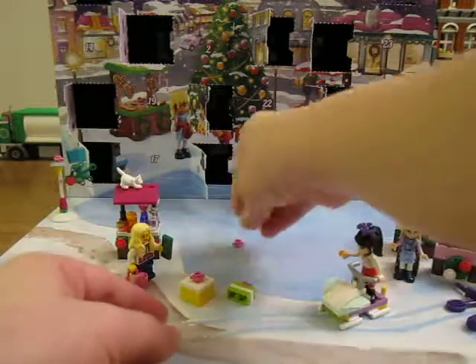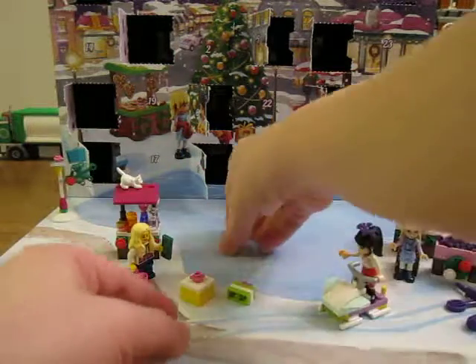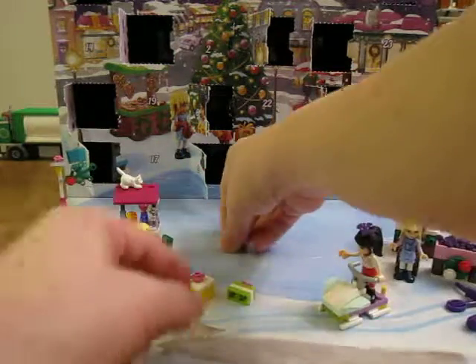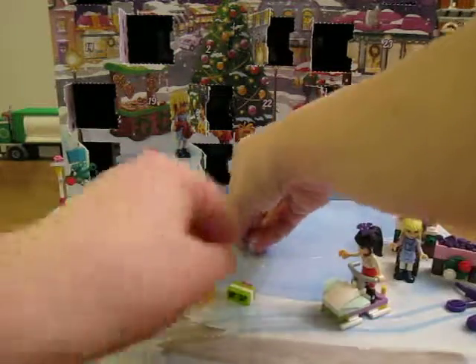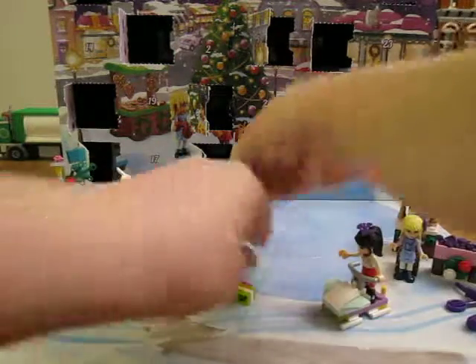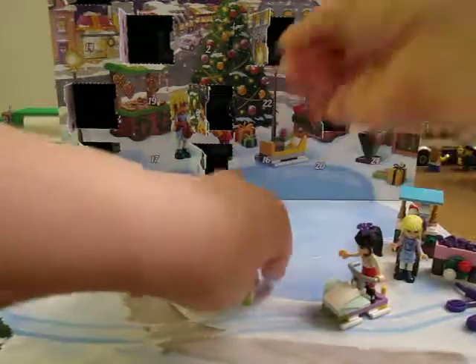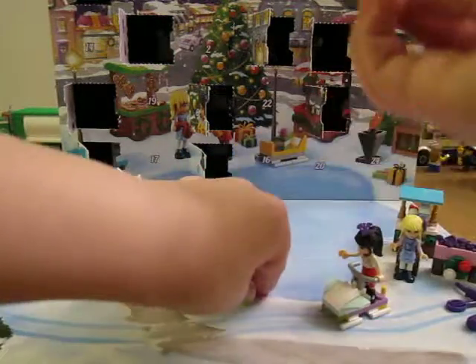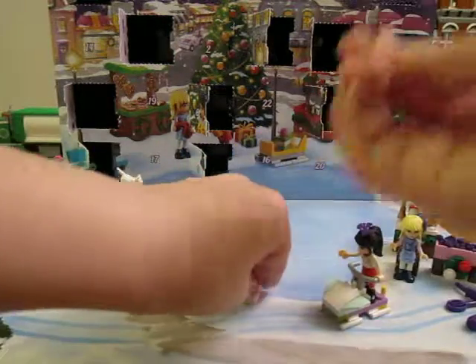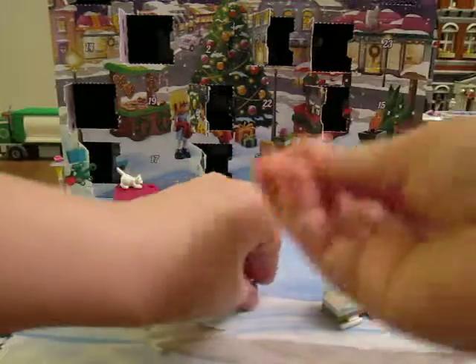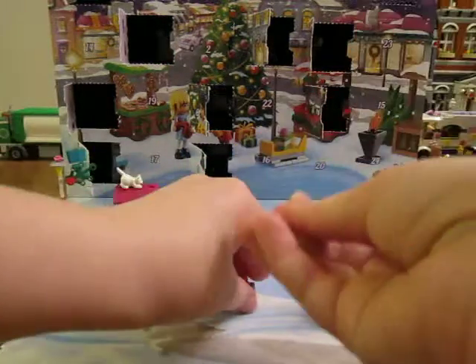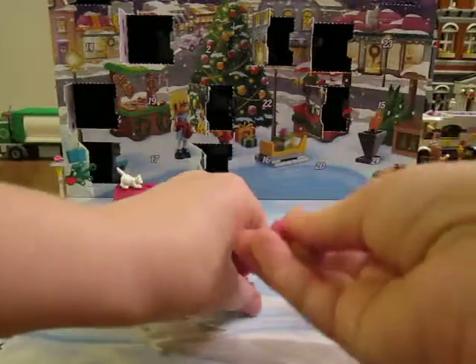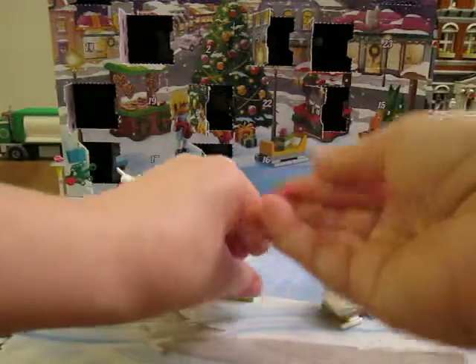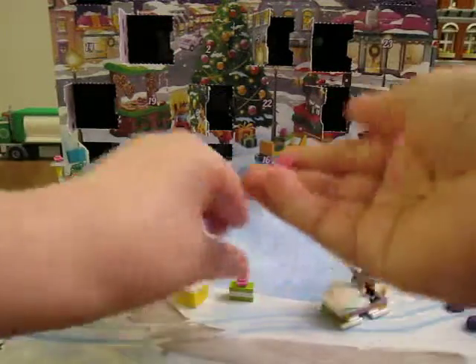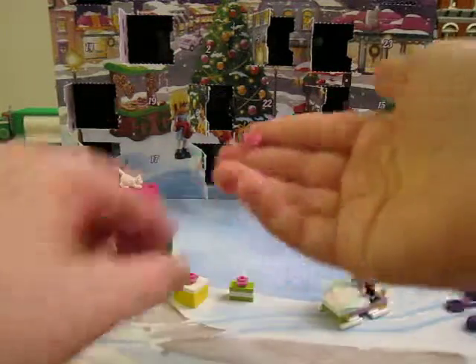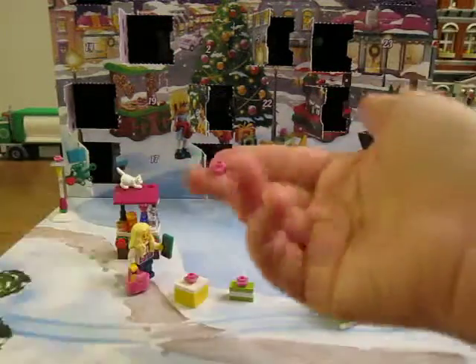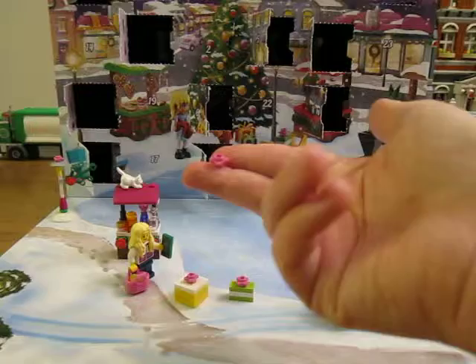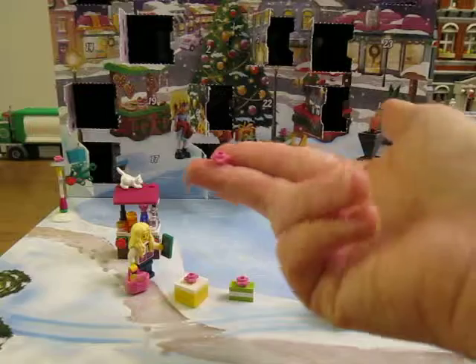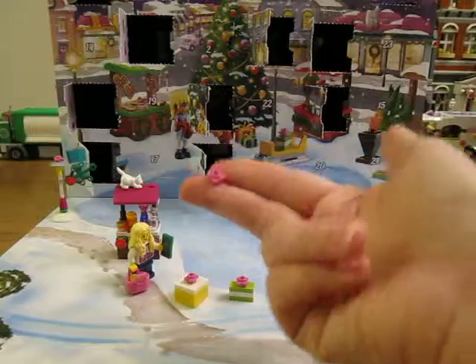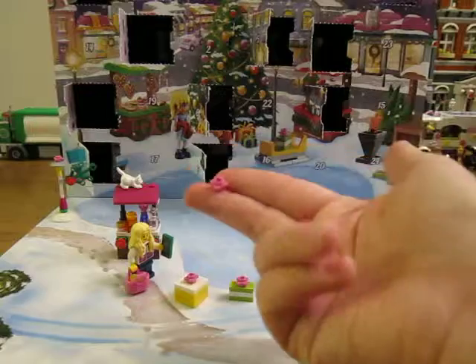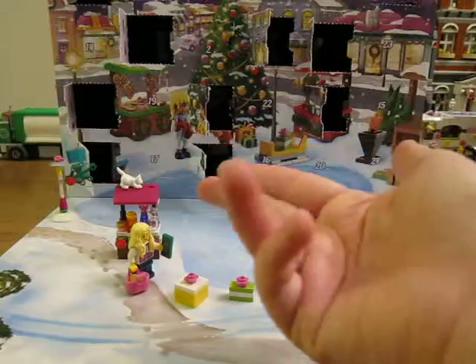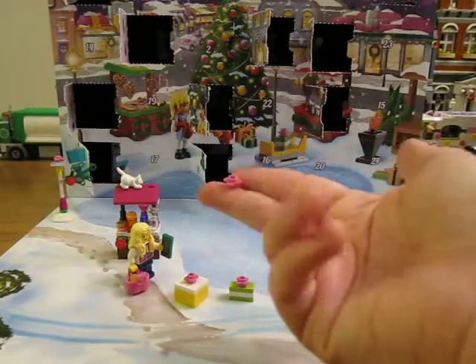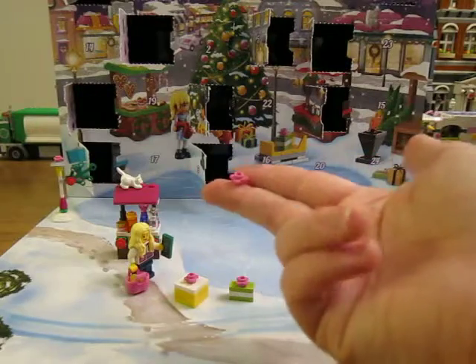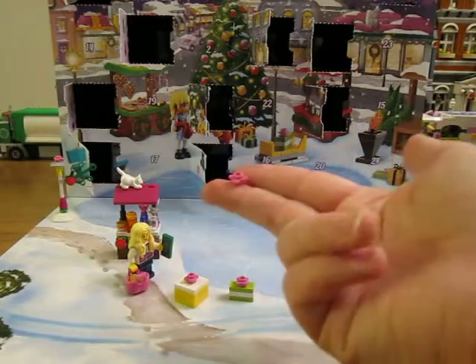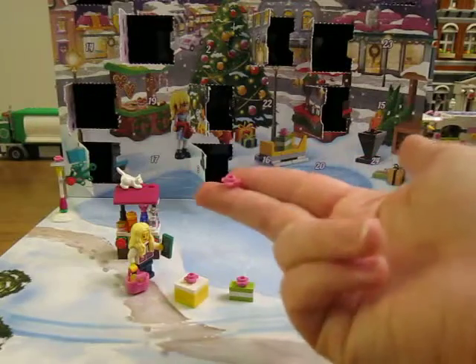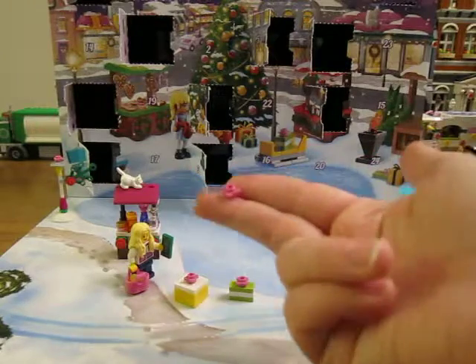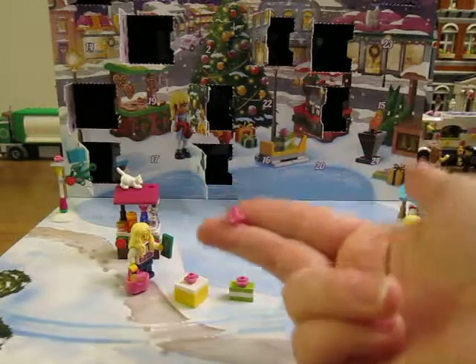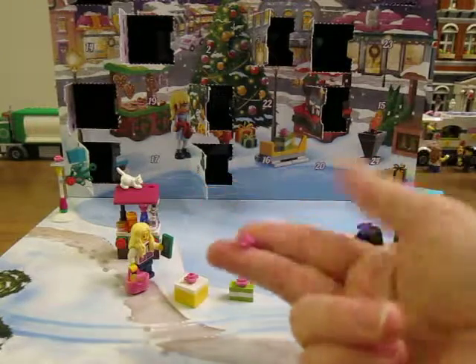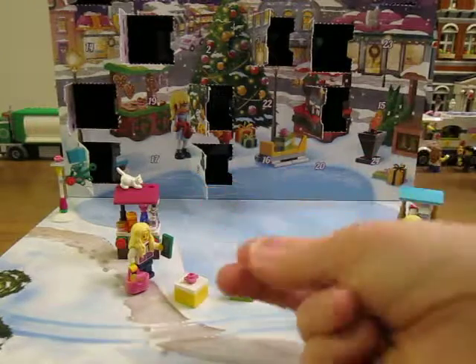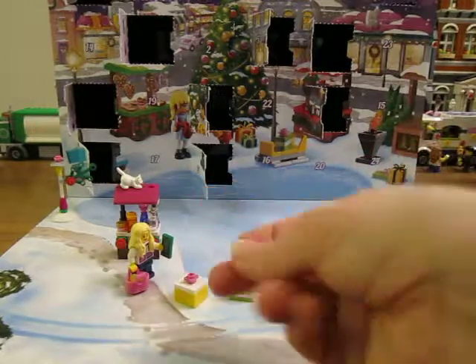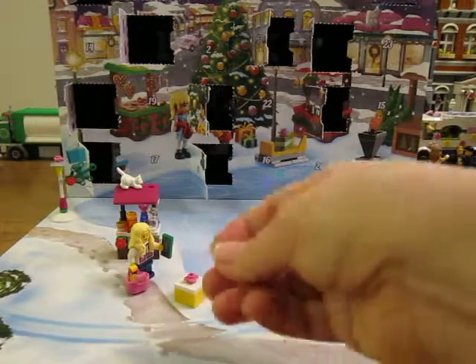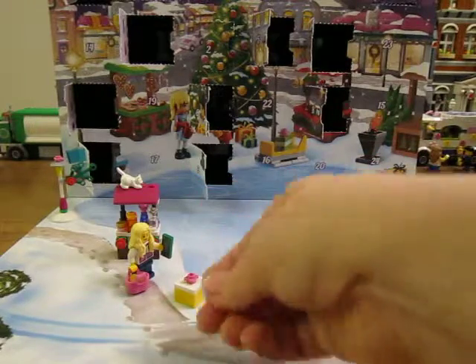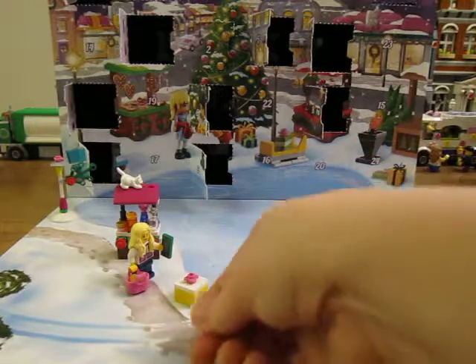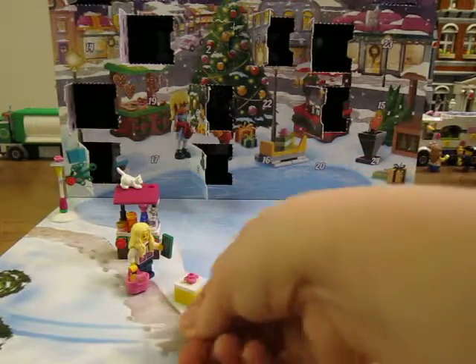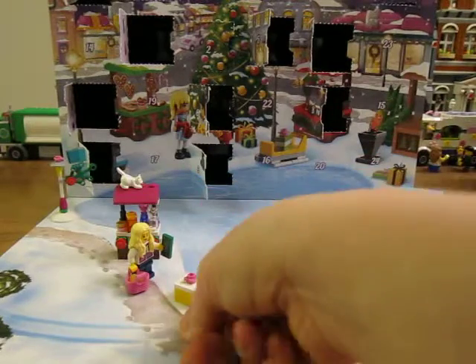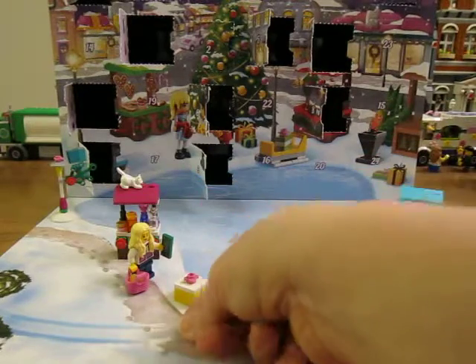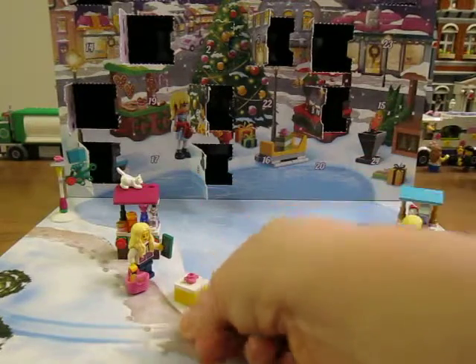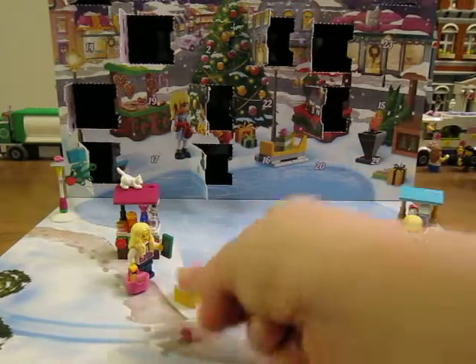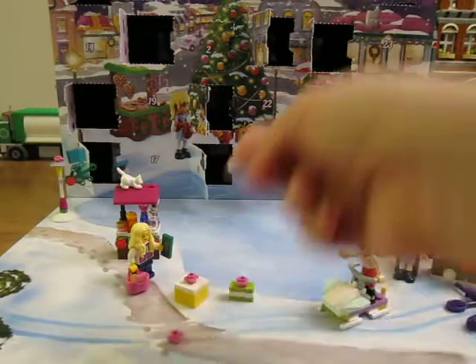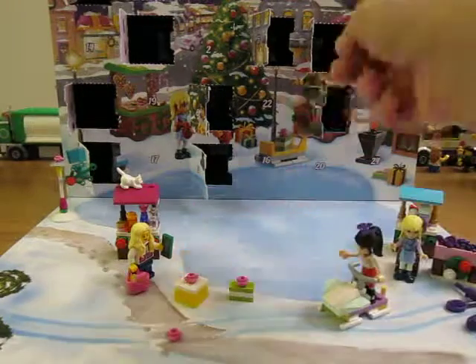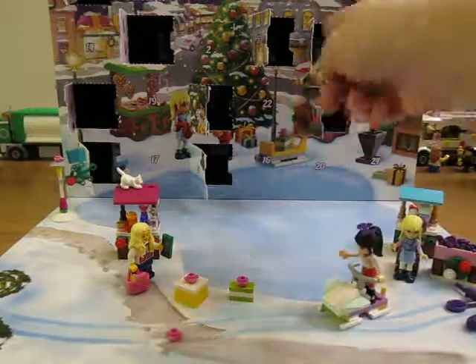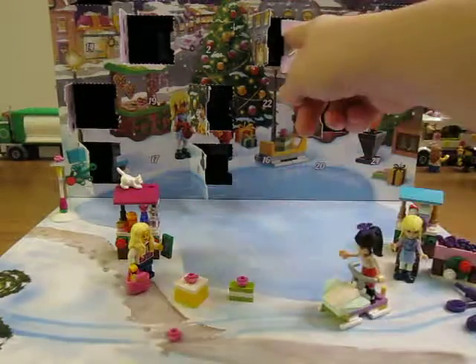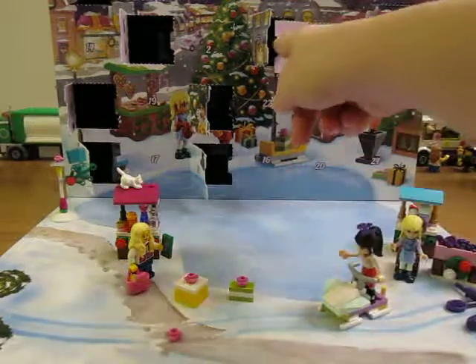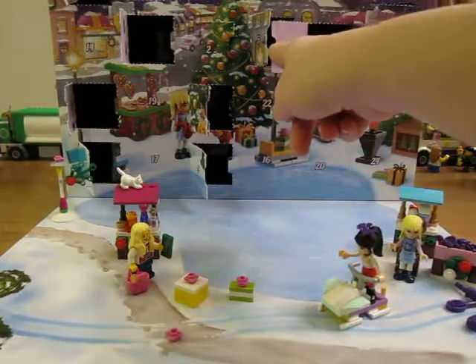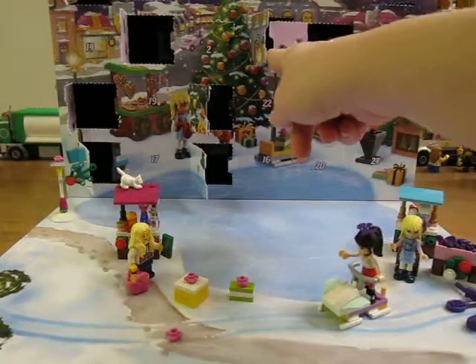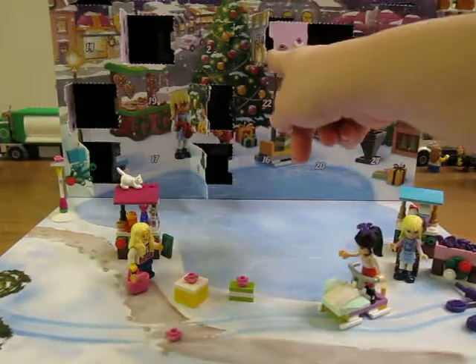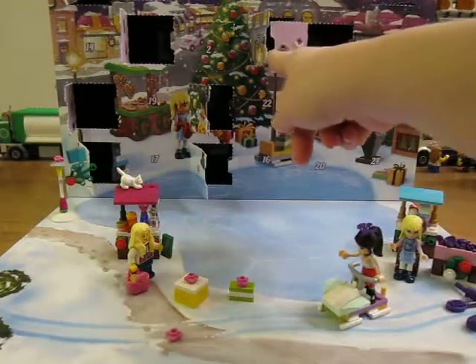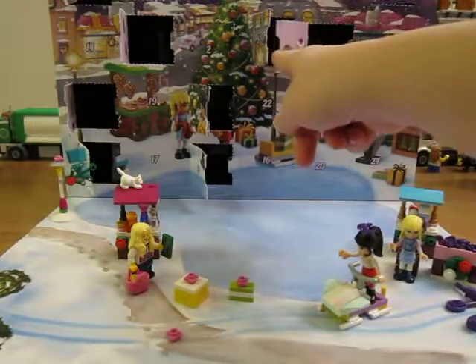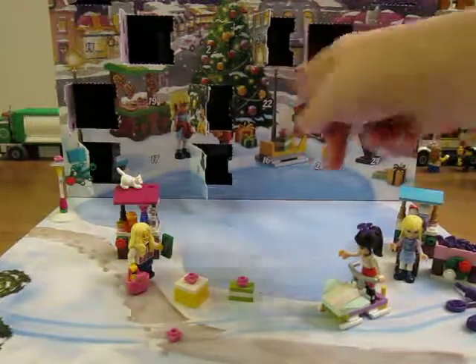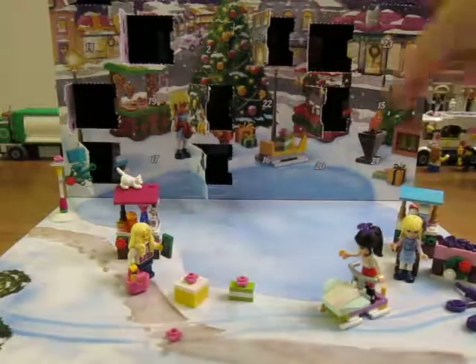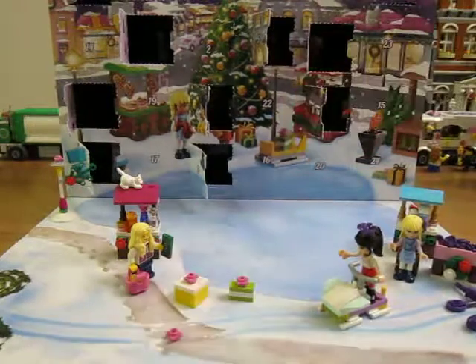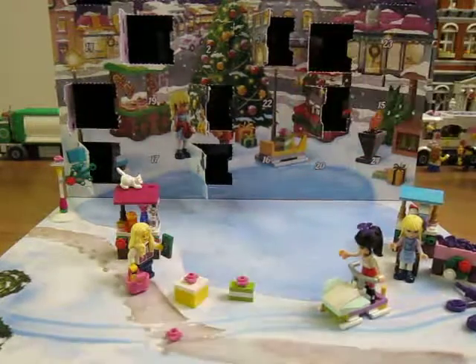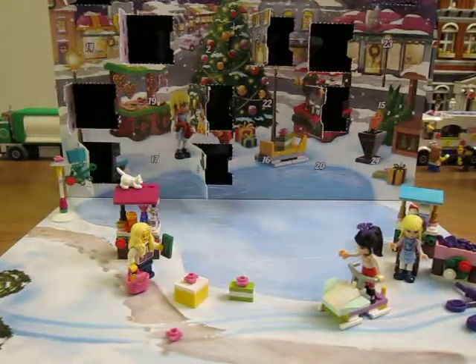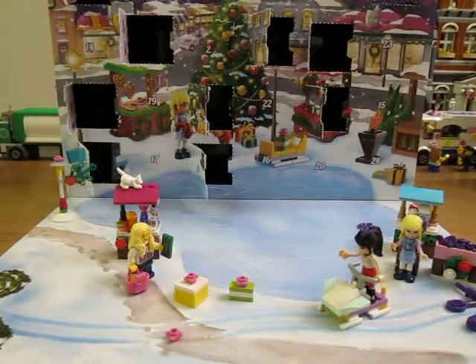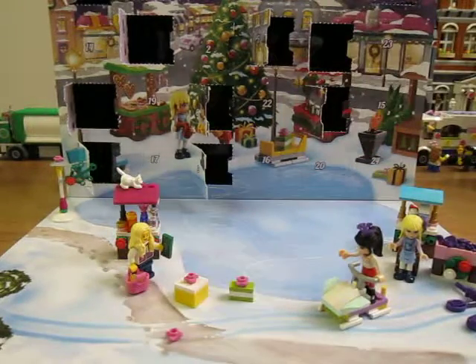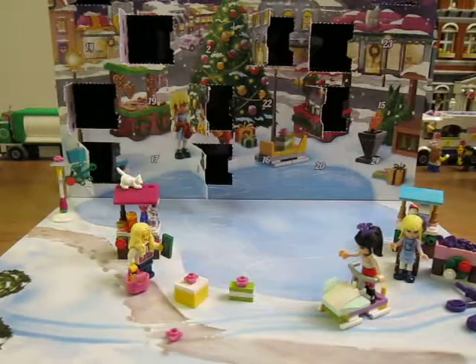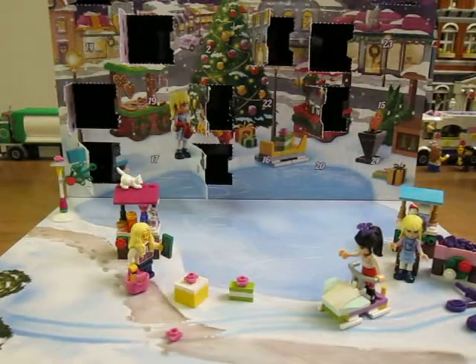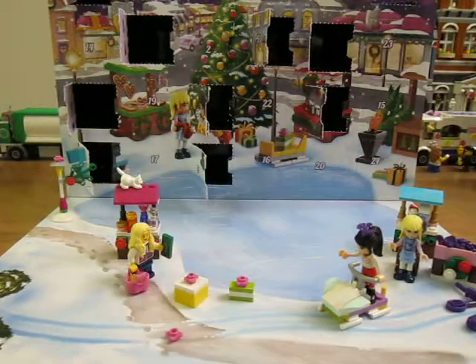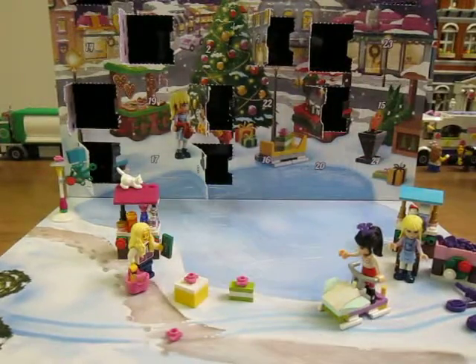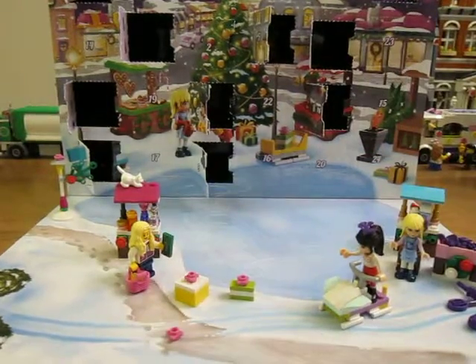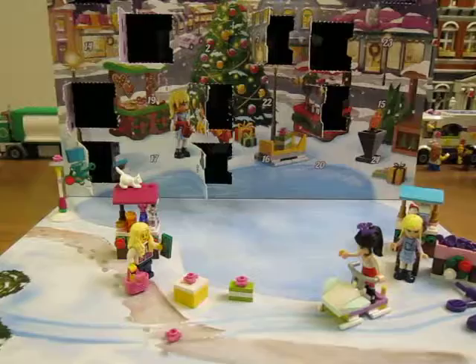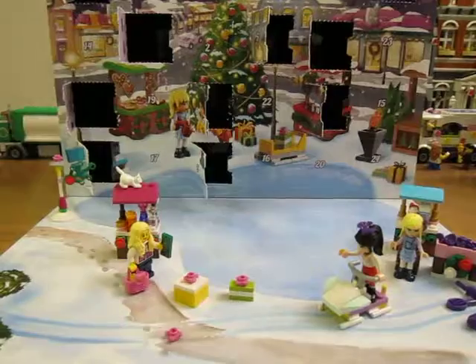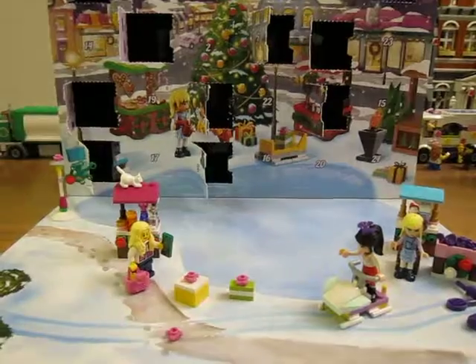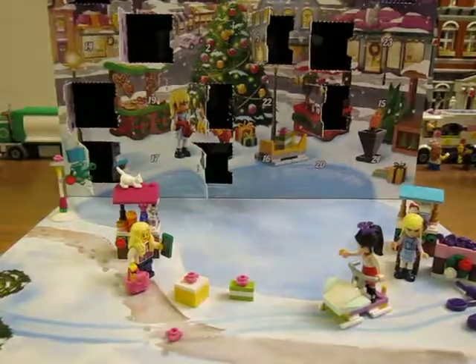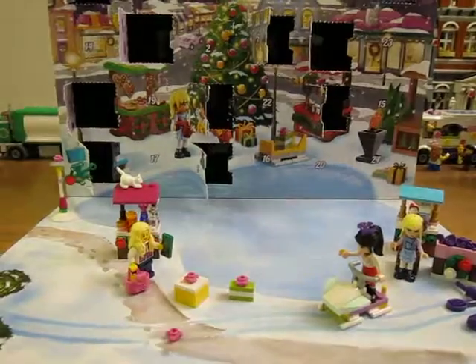And an extra flower stud. Nice! So that was day 12. Thanks for watching.